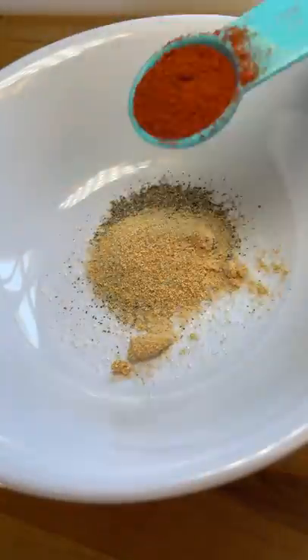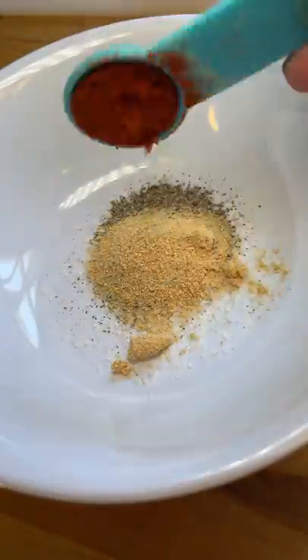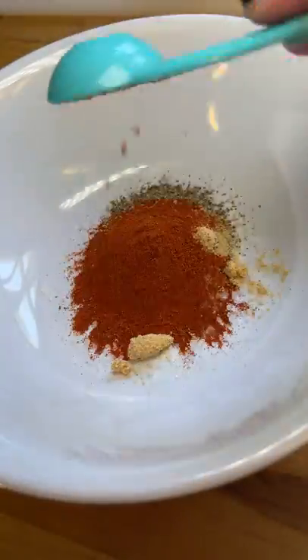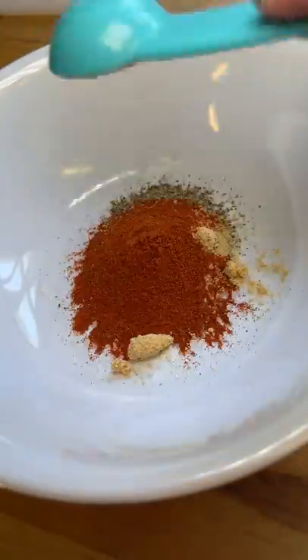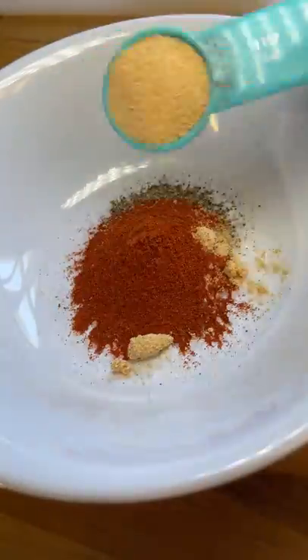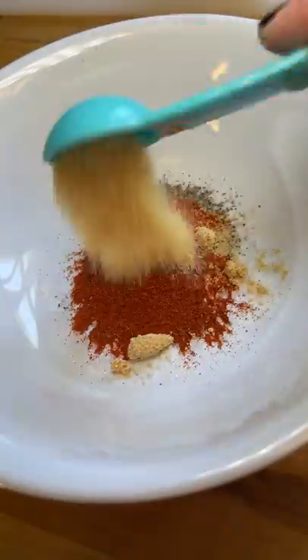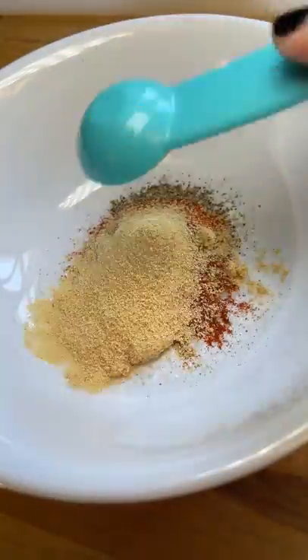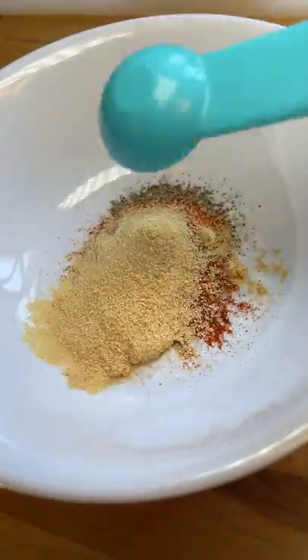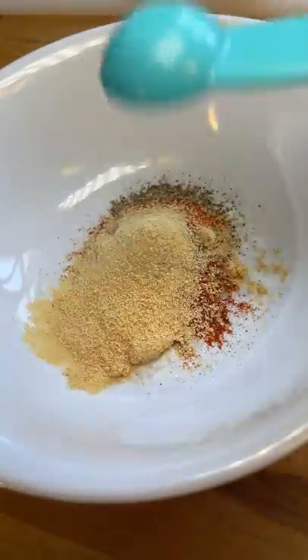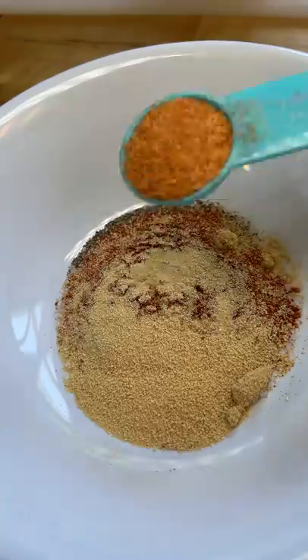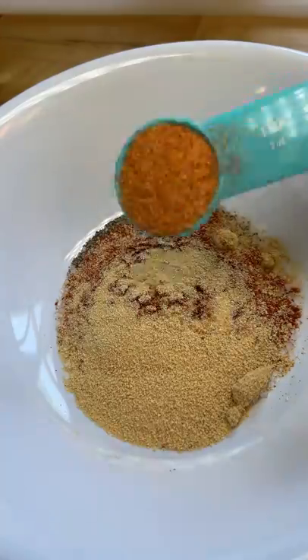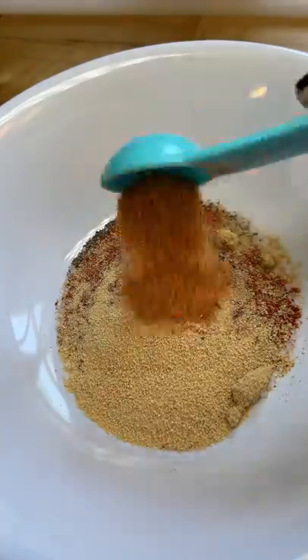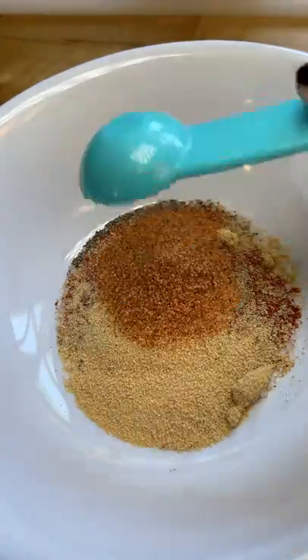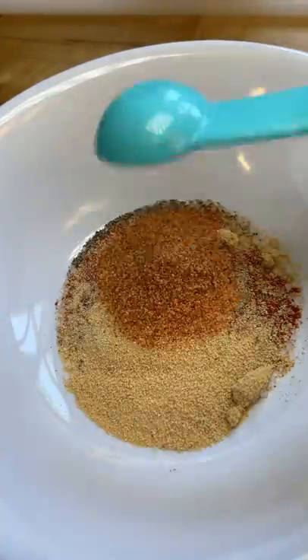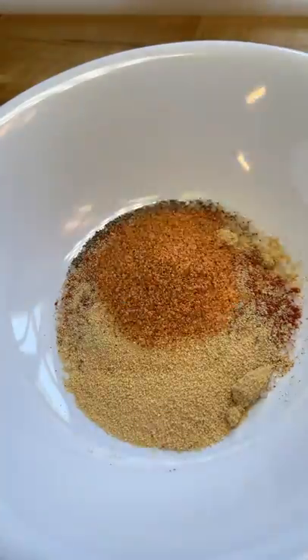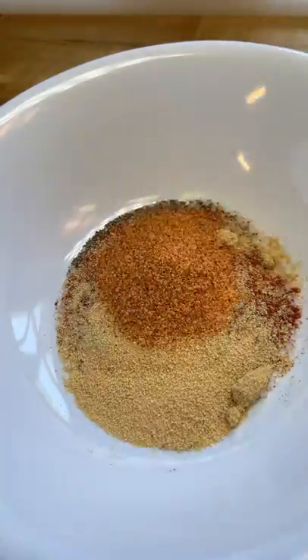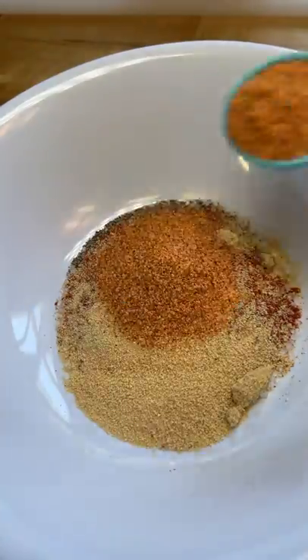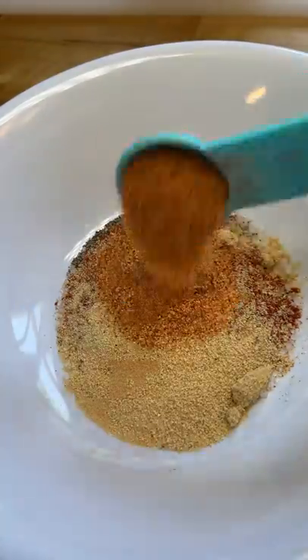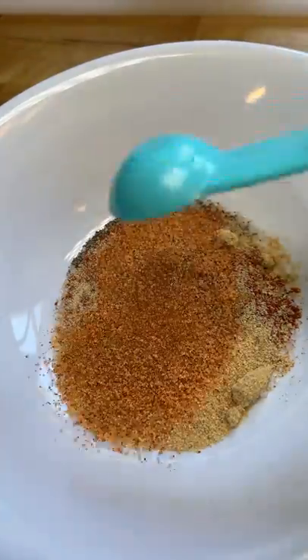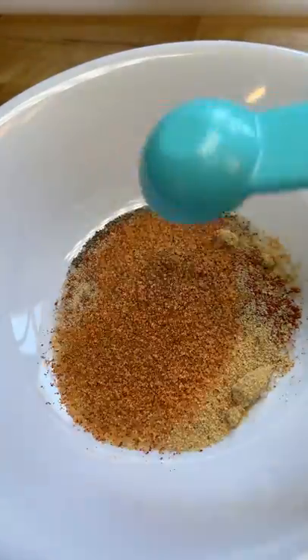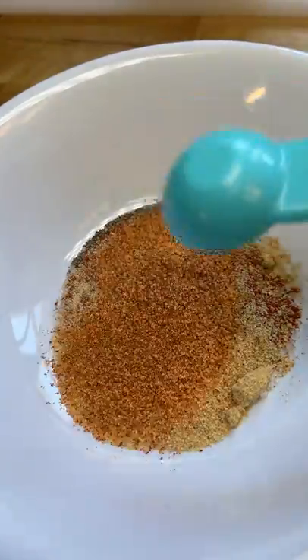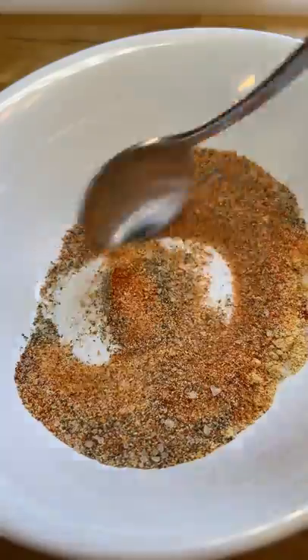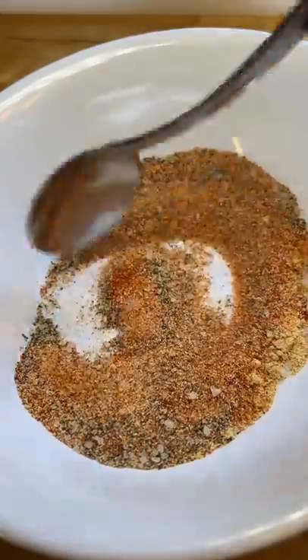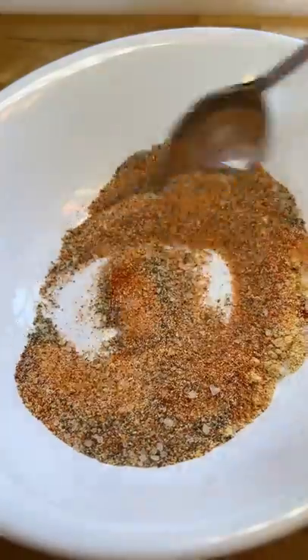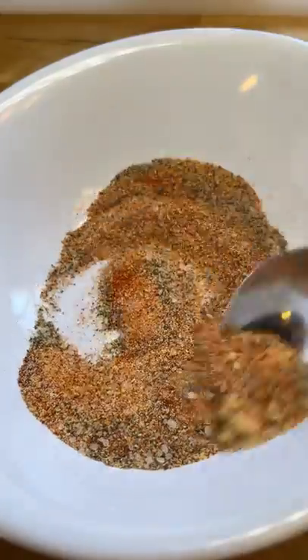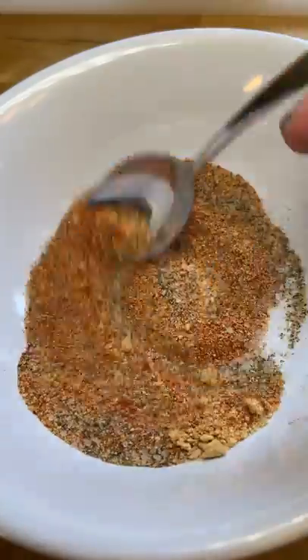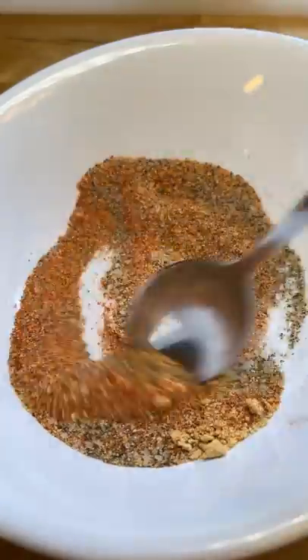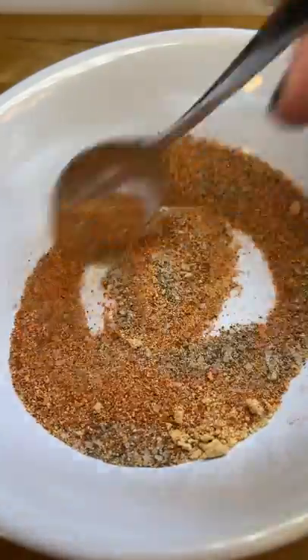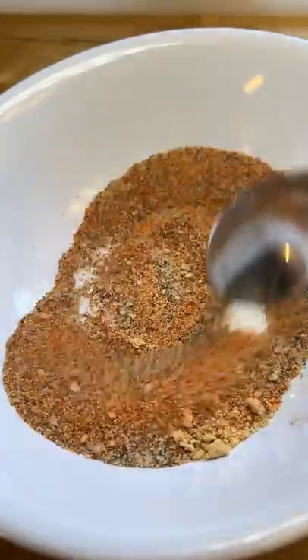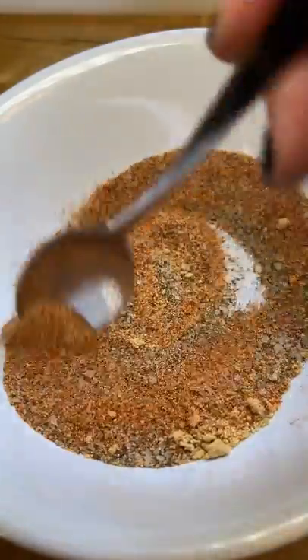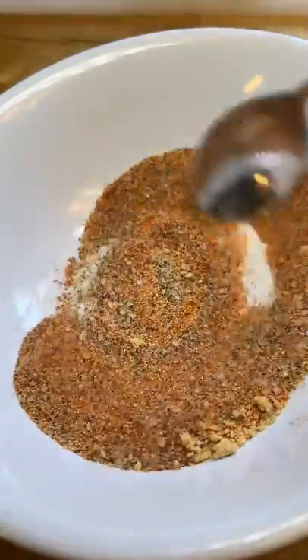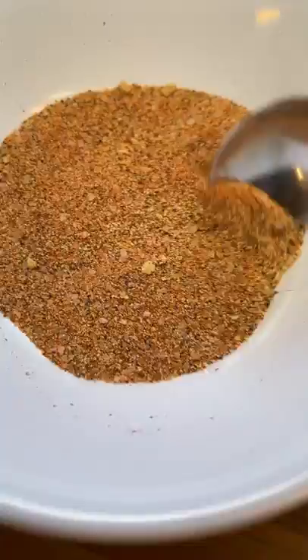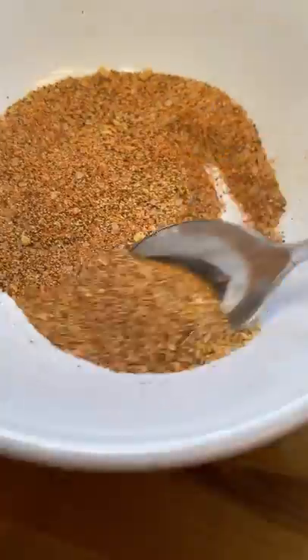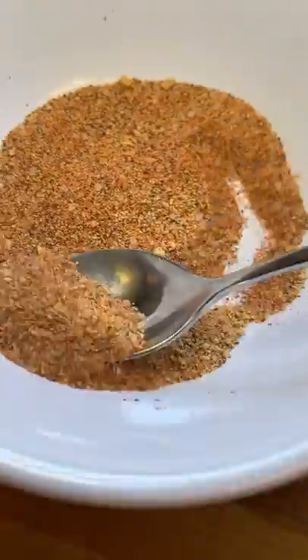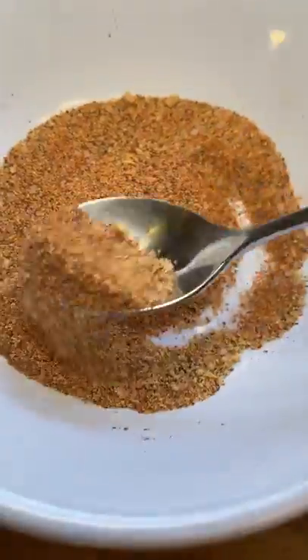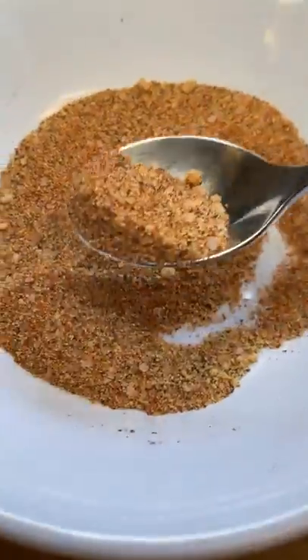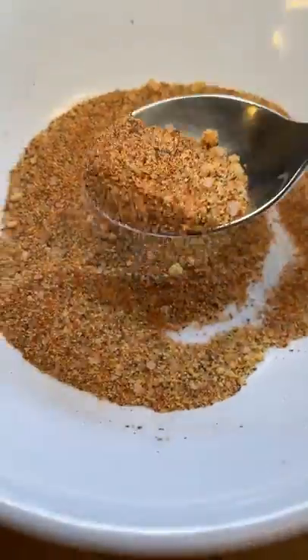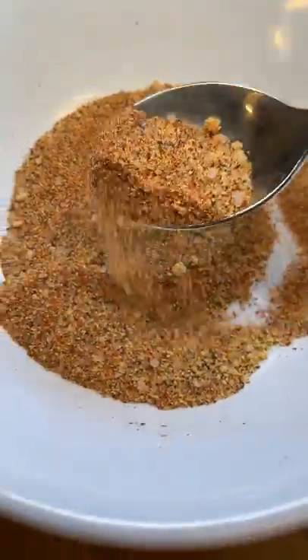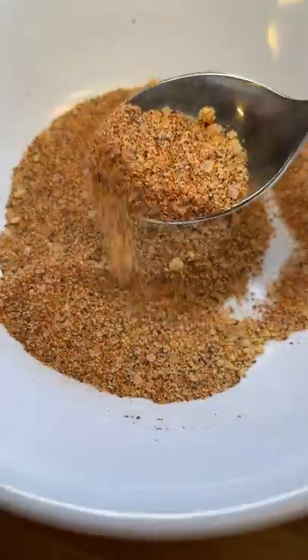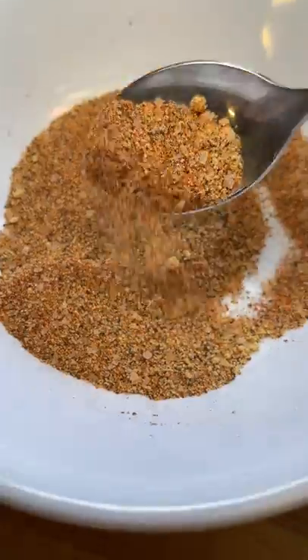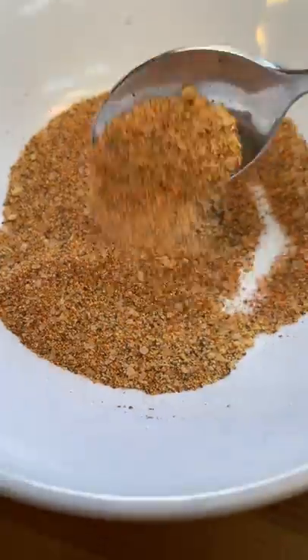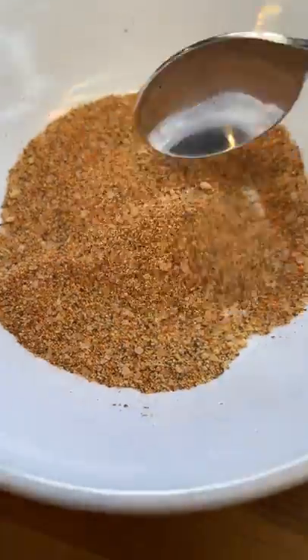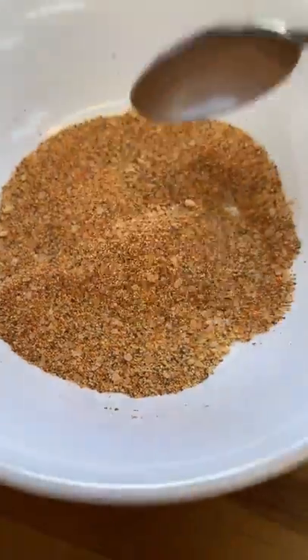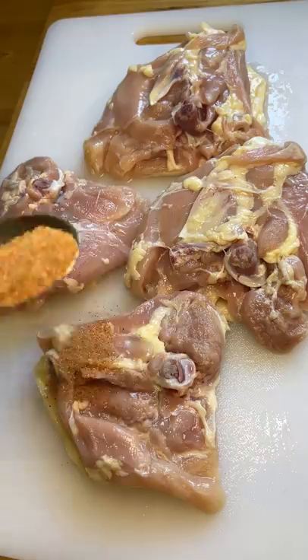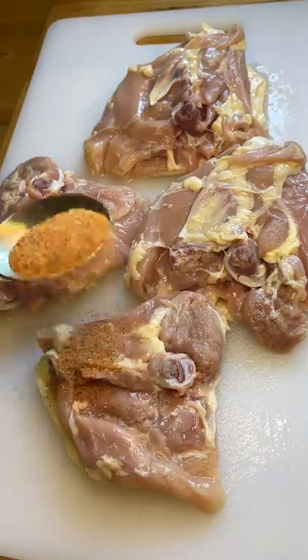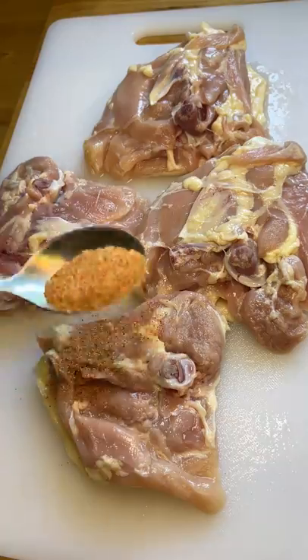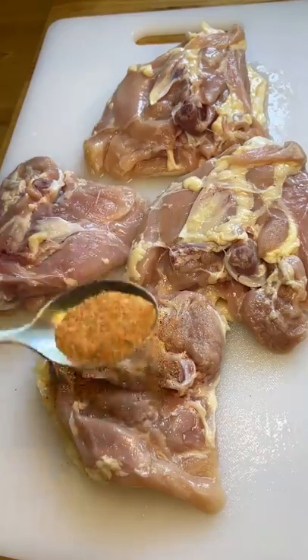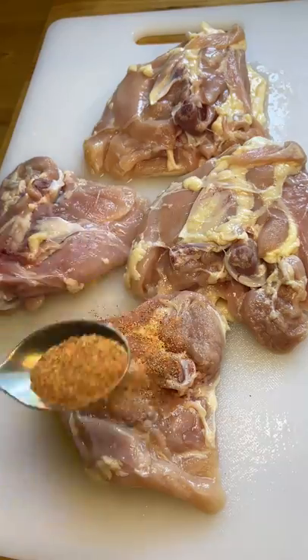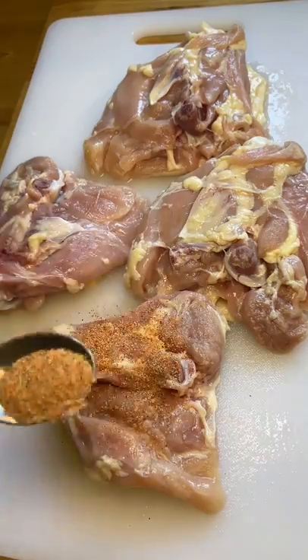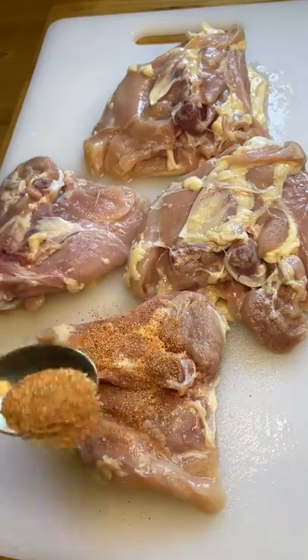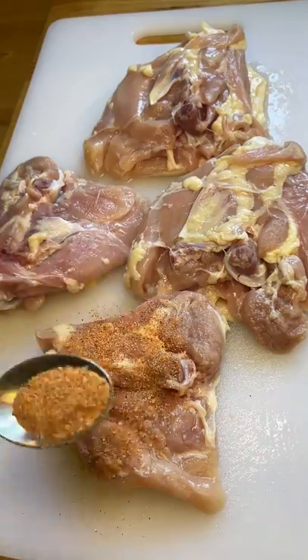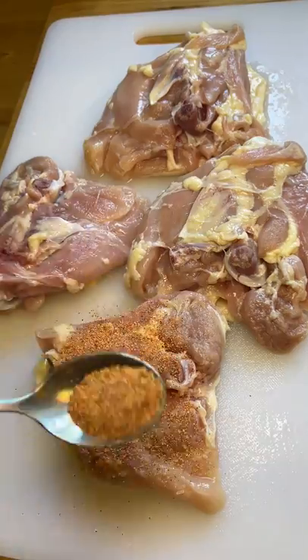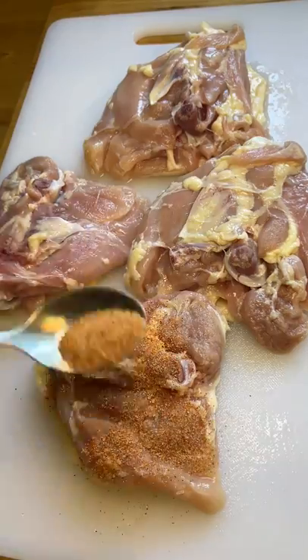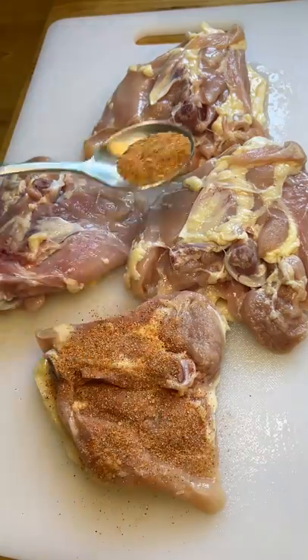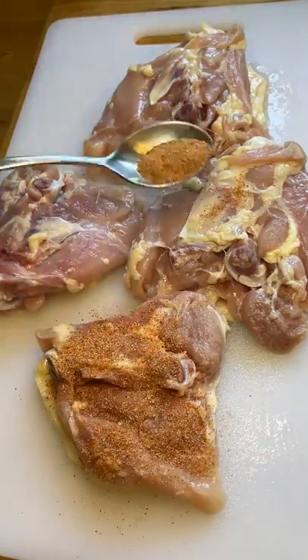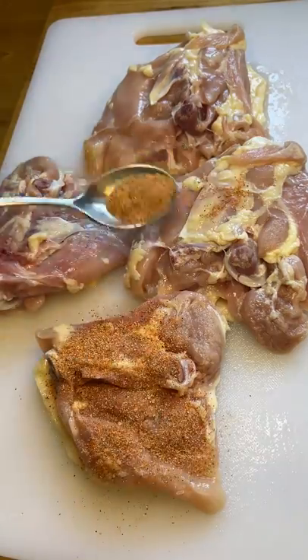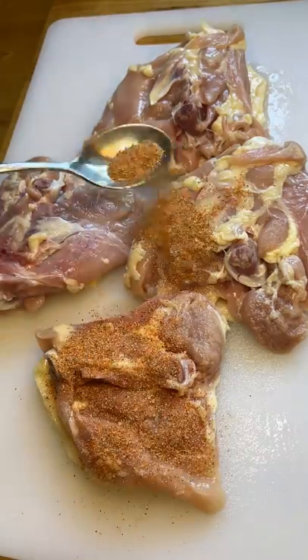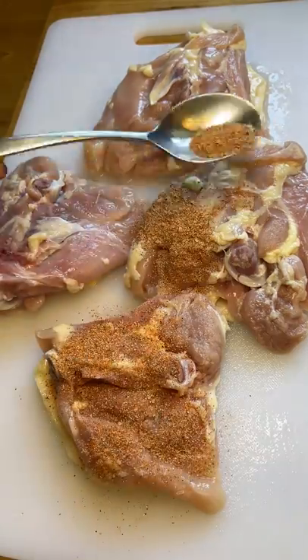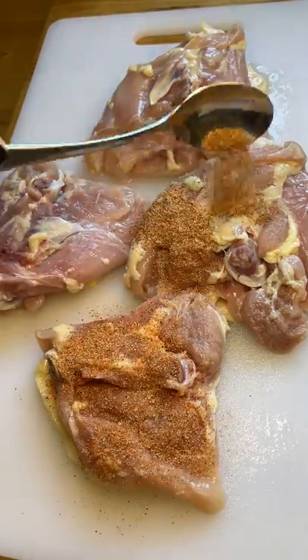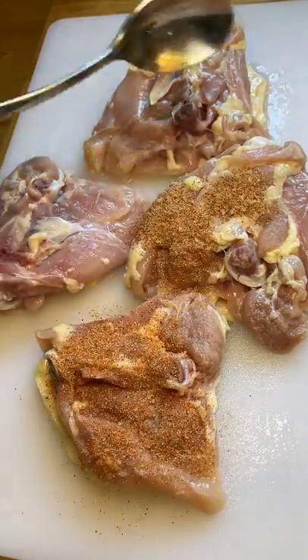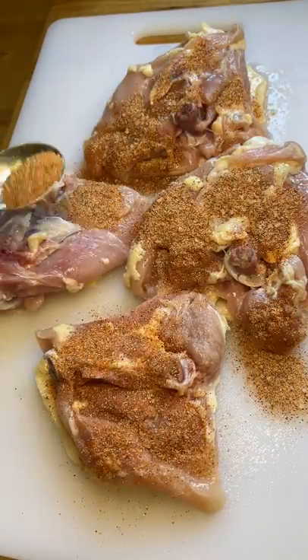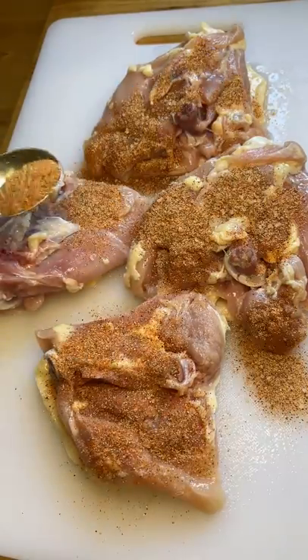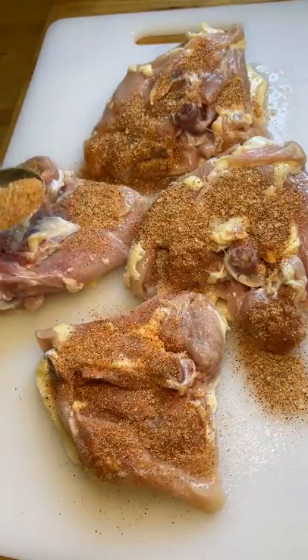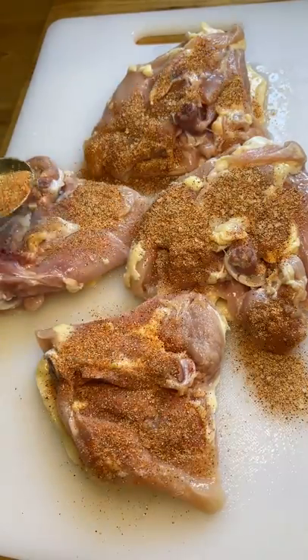For the seasoning I combined a tablespoon of salt, pepper, onion powder, paprika, garlic powder, and 2 tablespoons of Tony's Cajun seasoning.